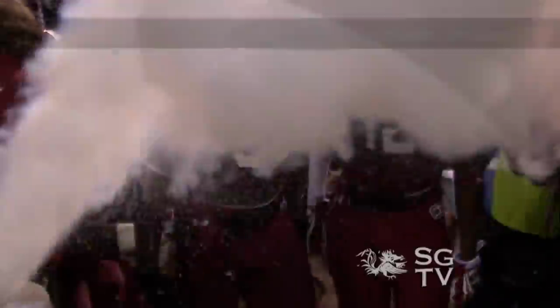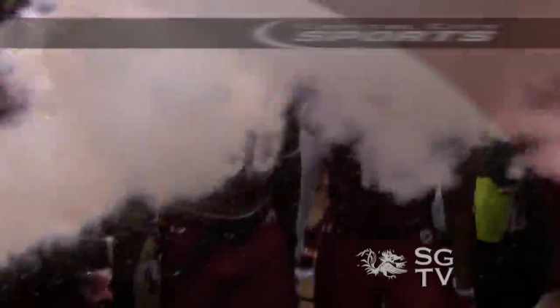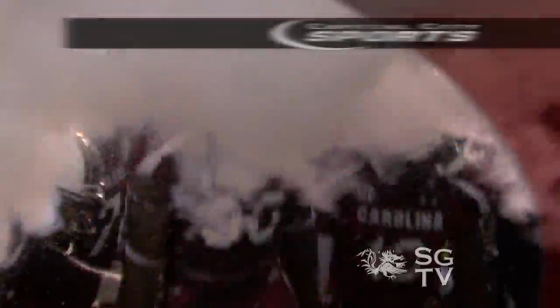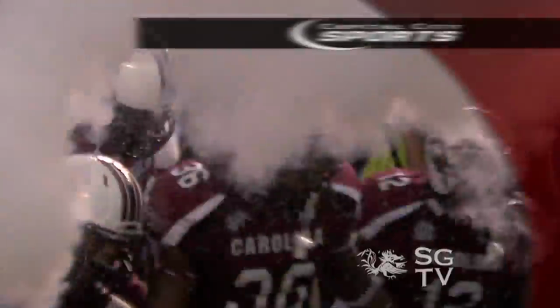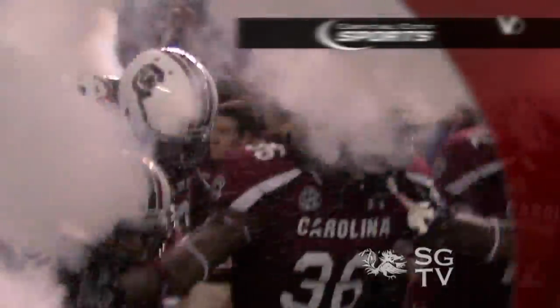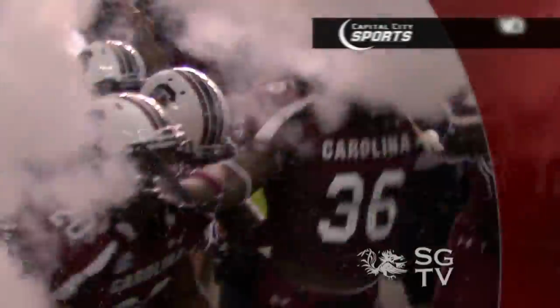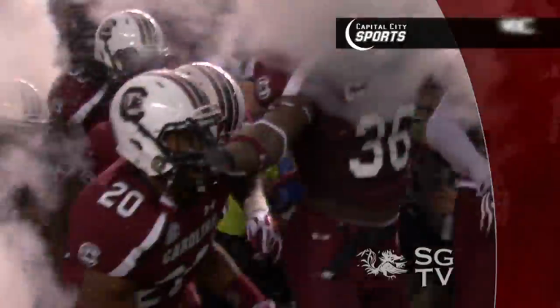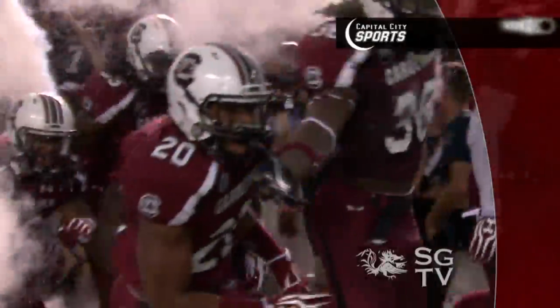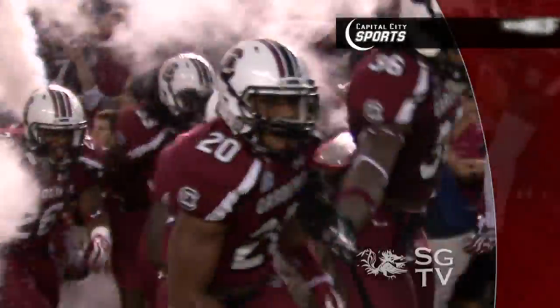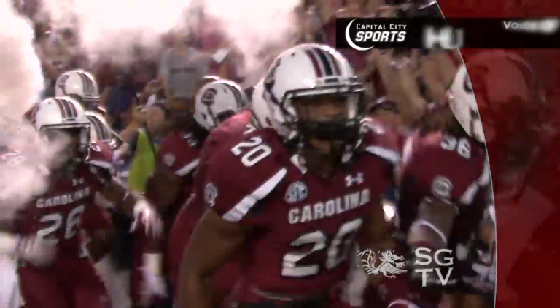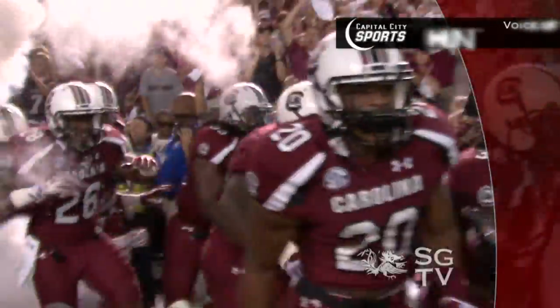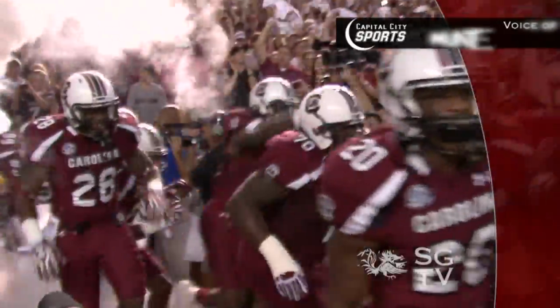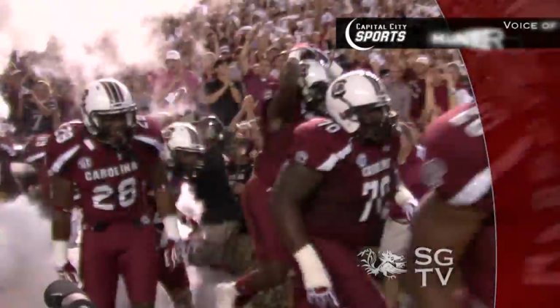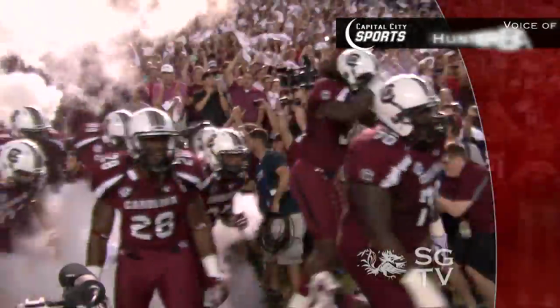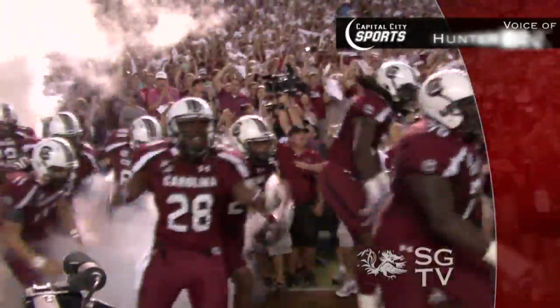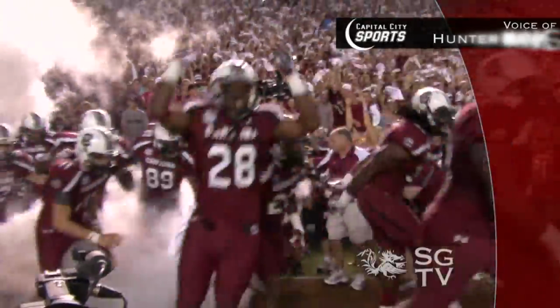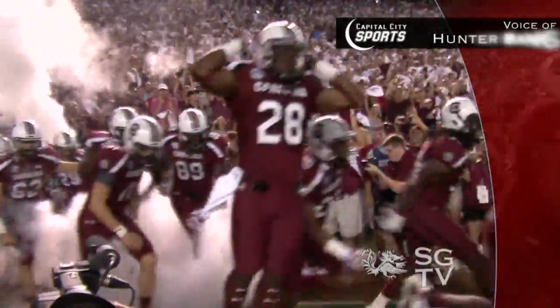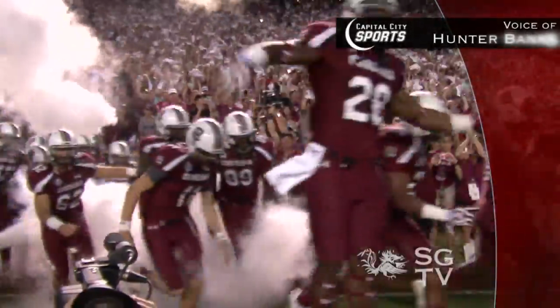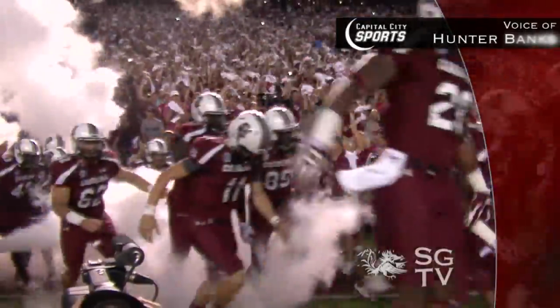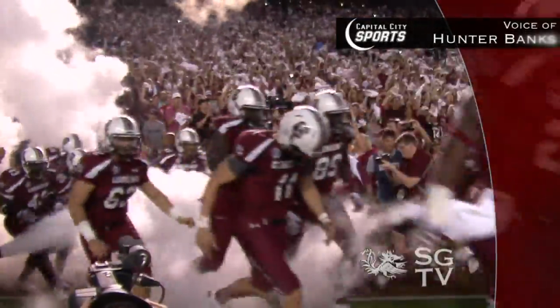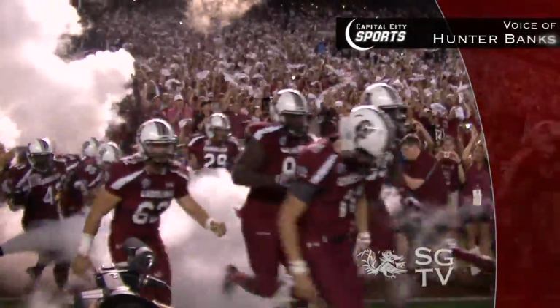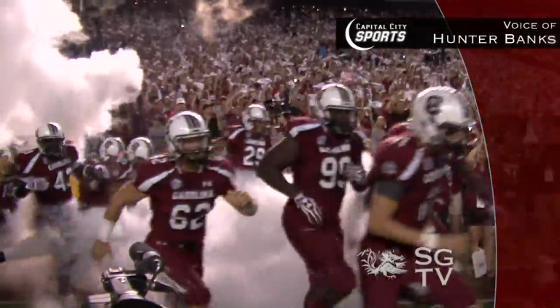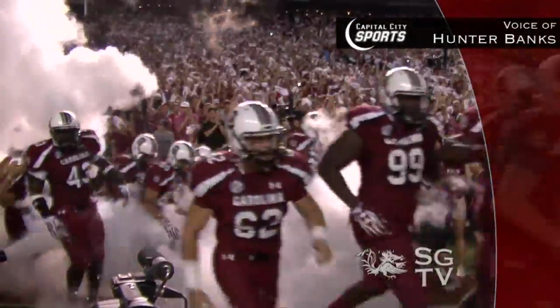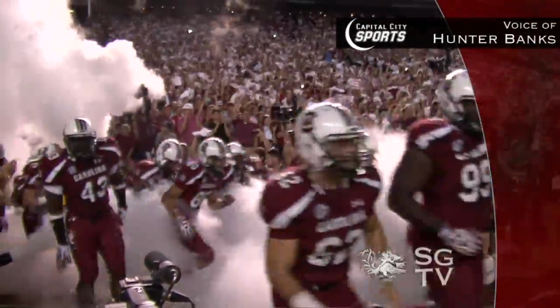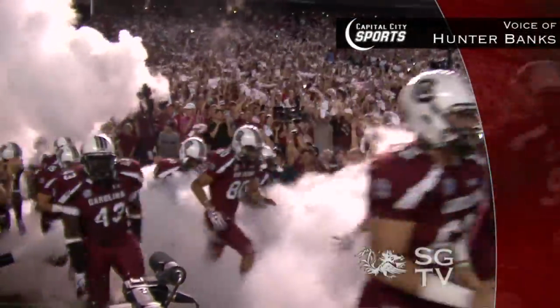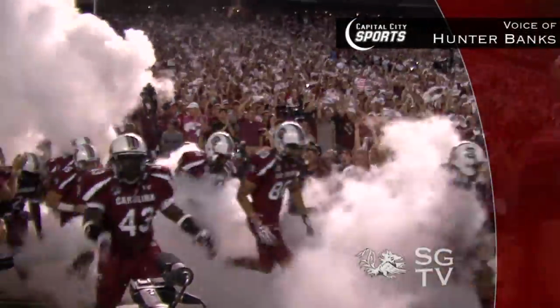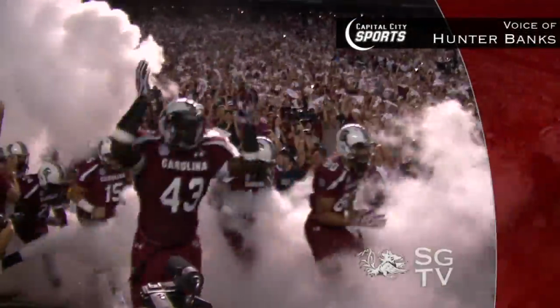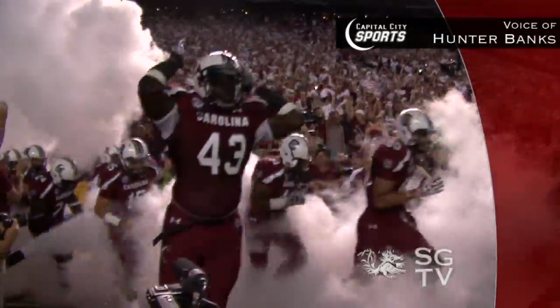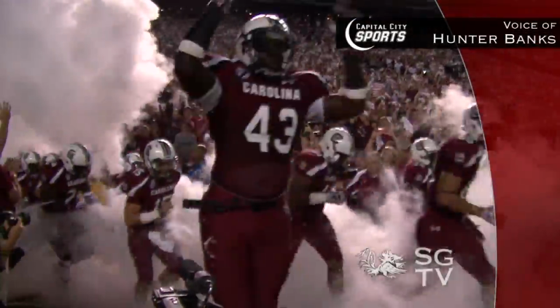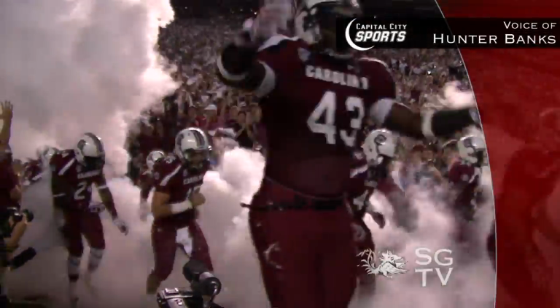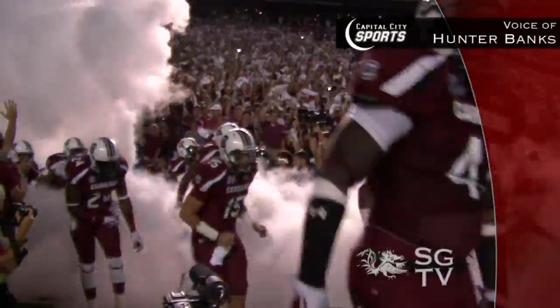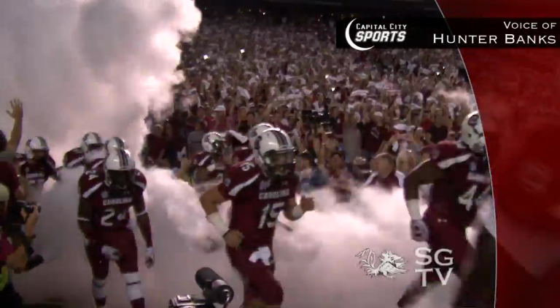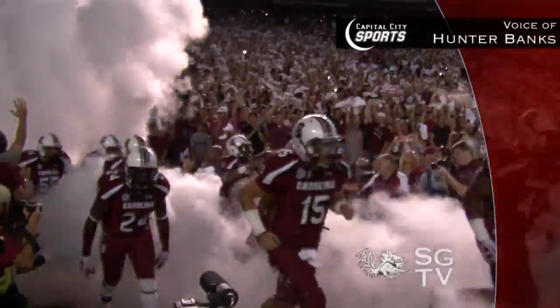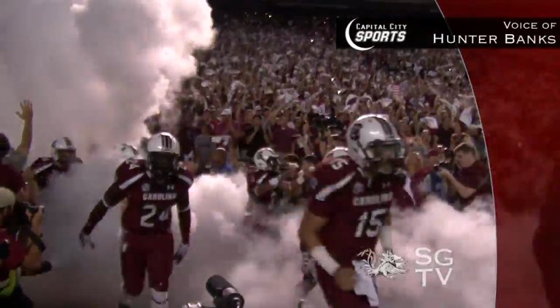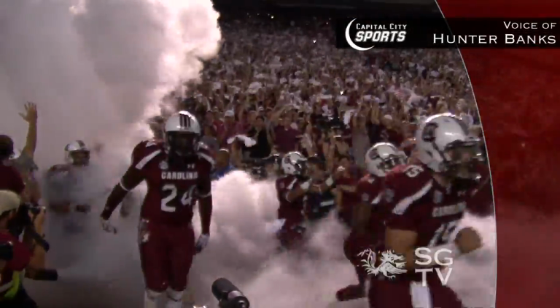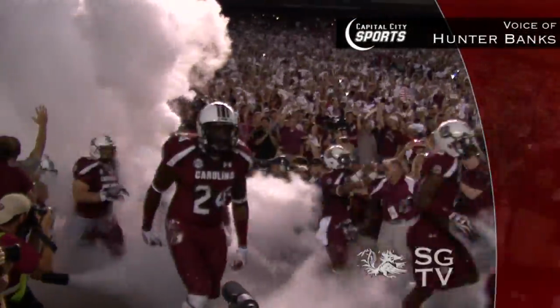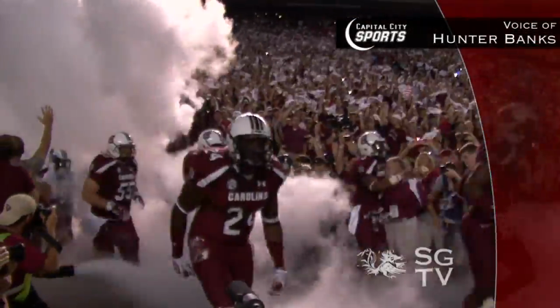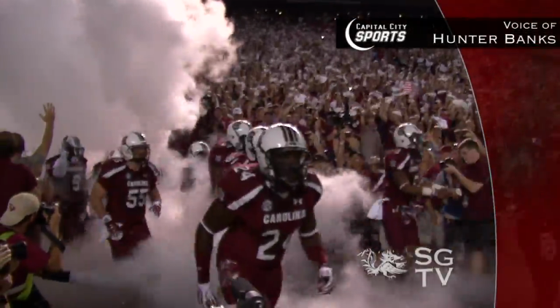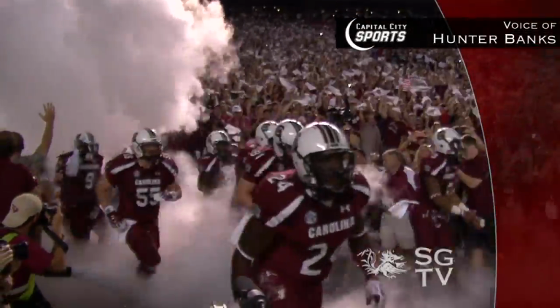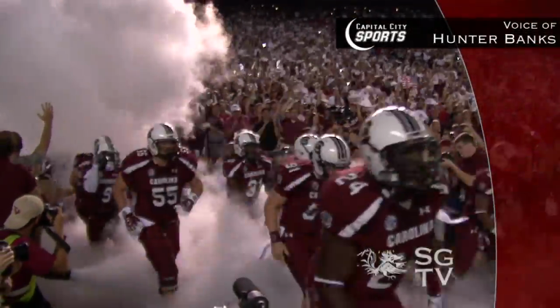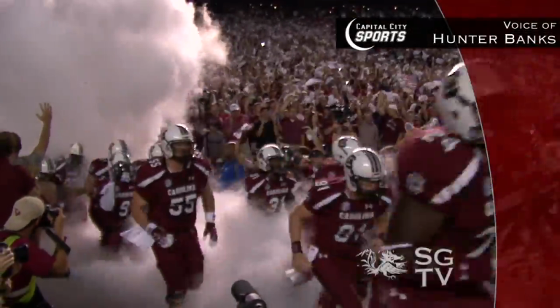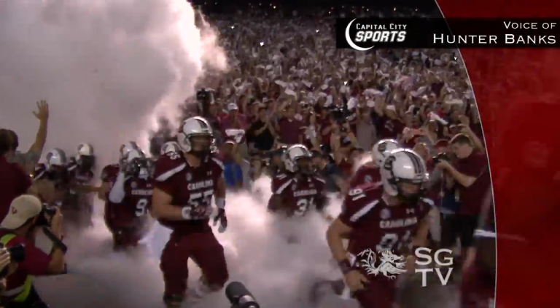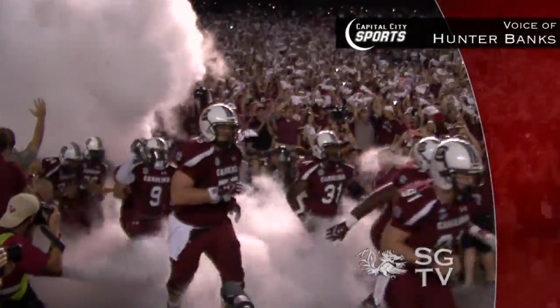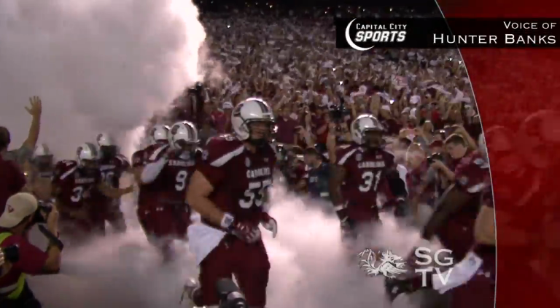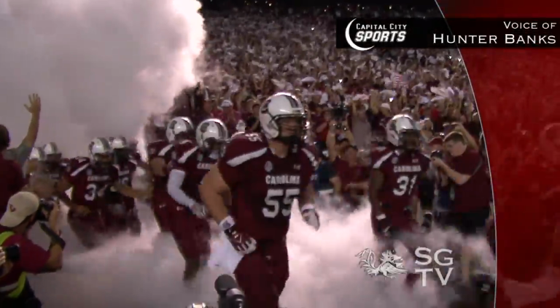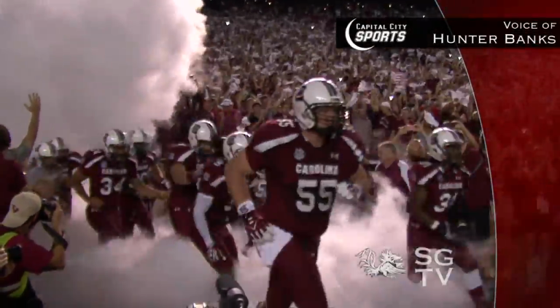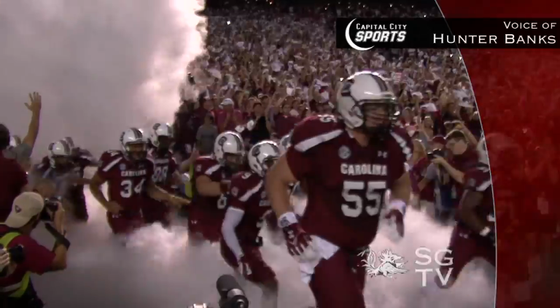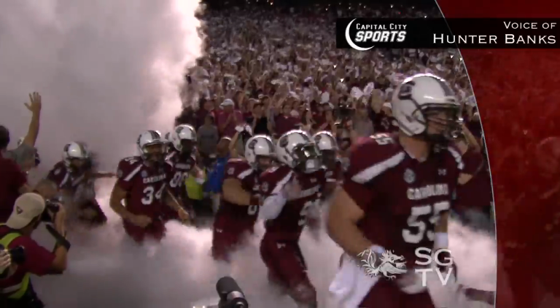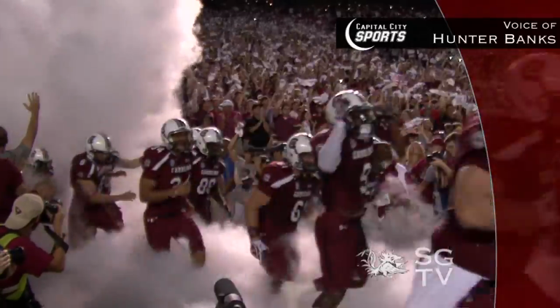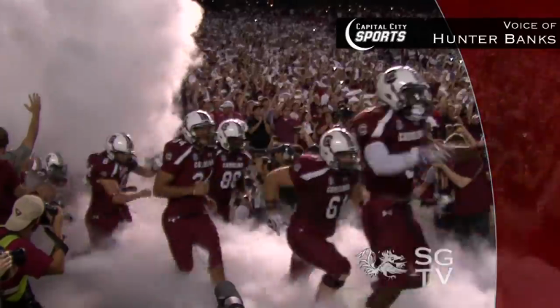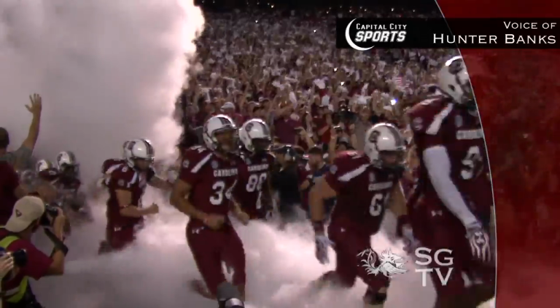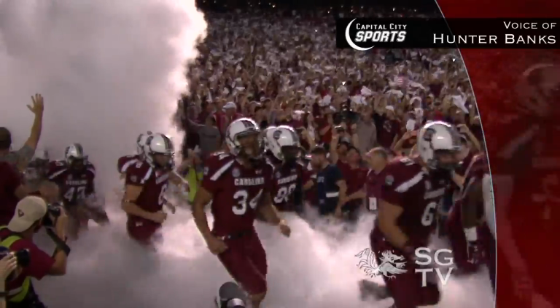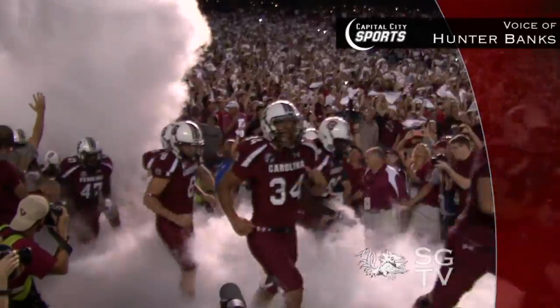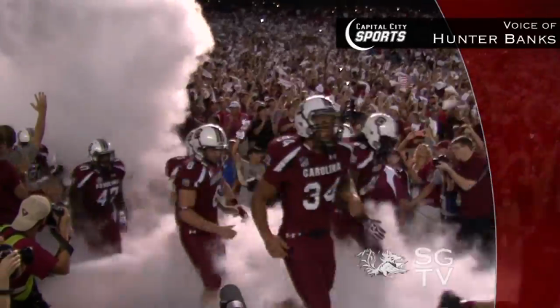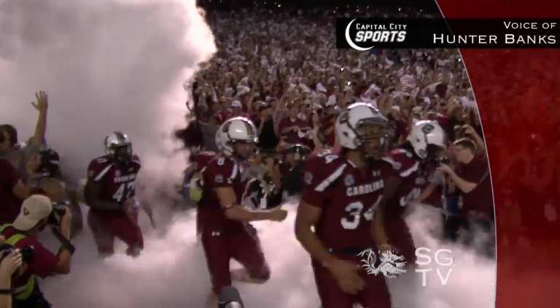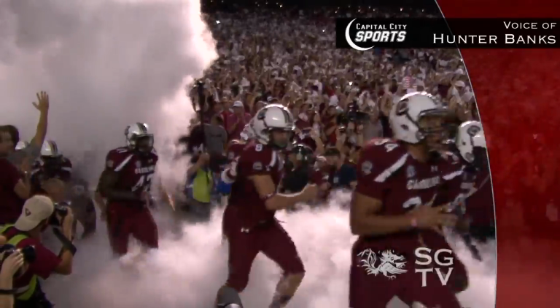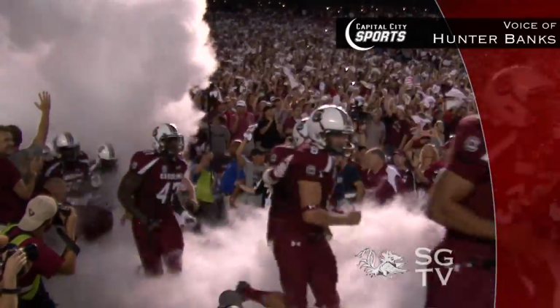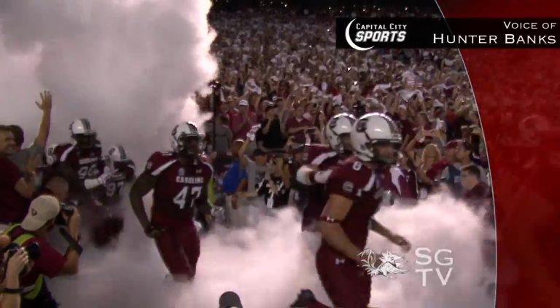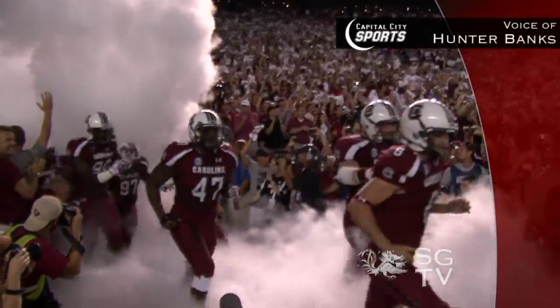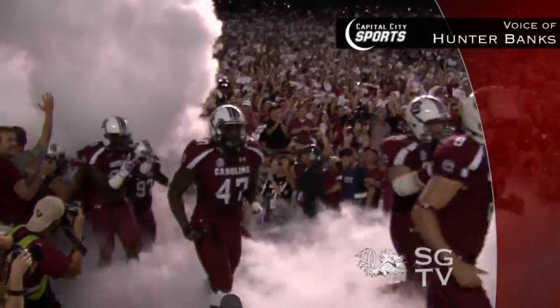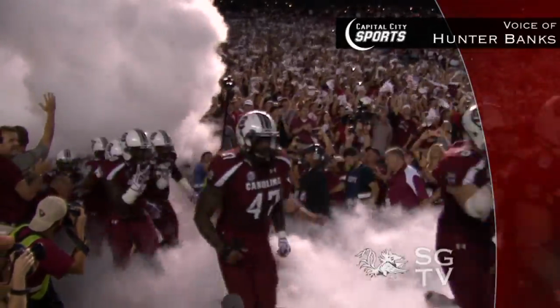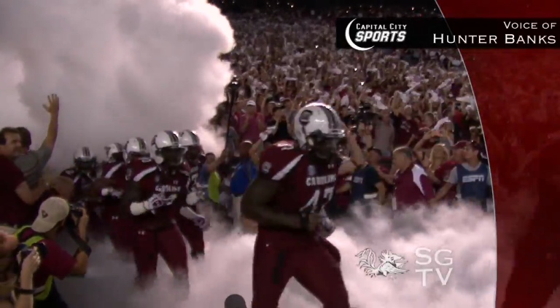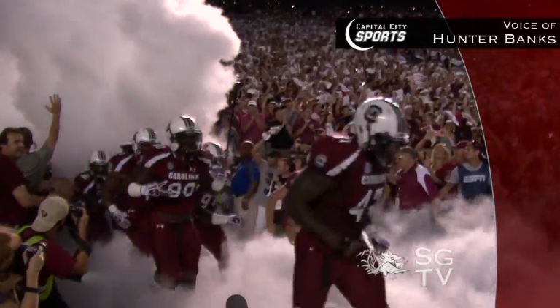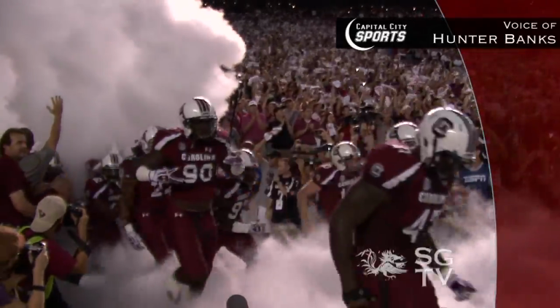It's the number six Gamecocks versus the number five Bulldogs with ESPN College GameDay in town.